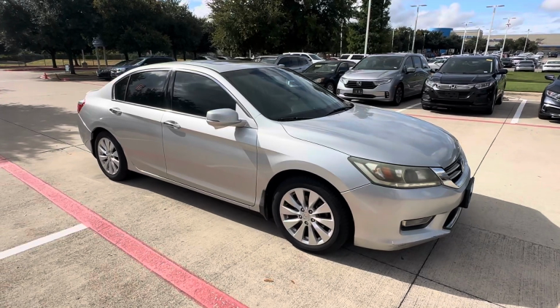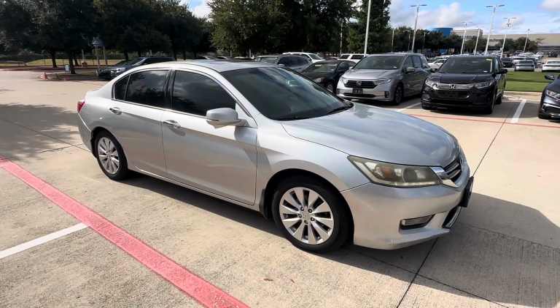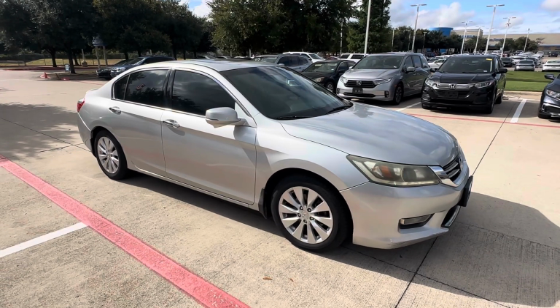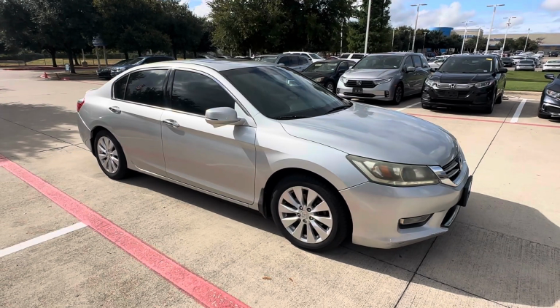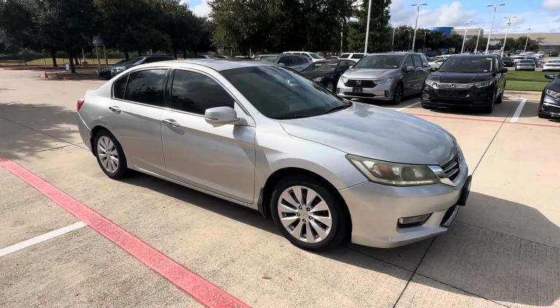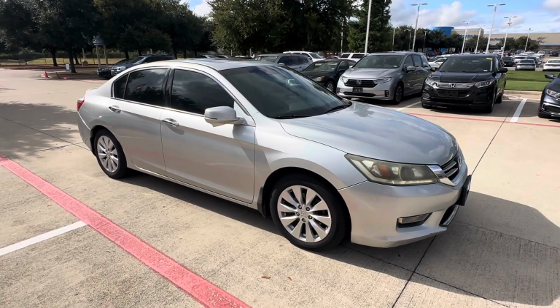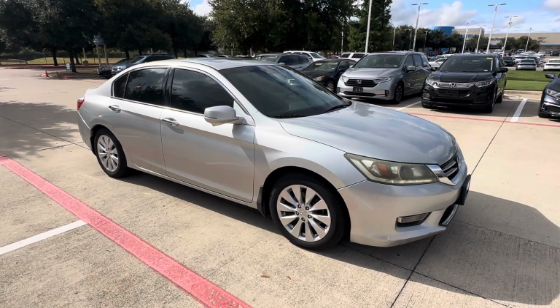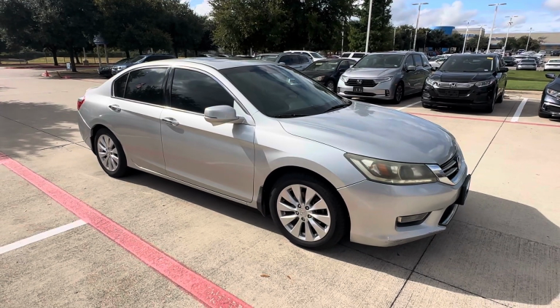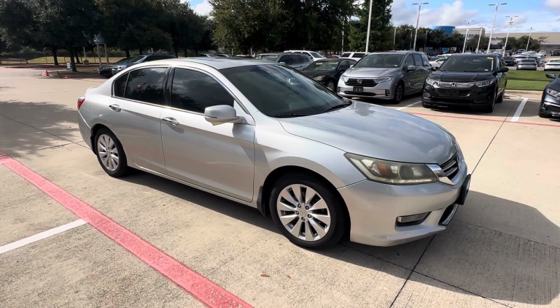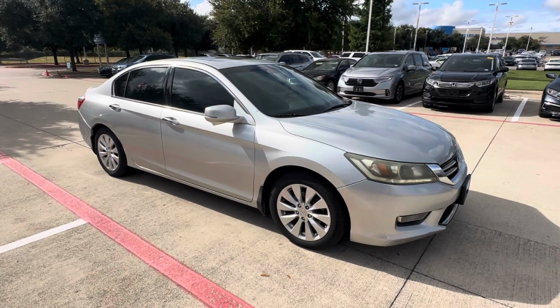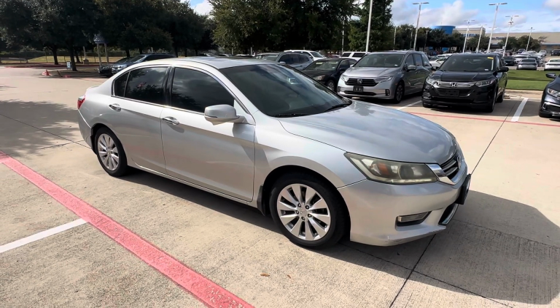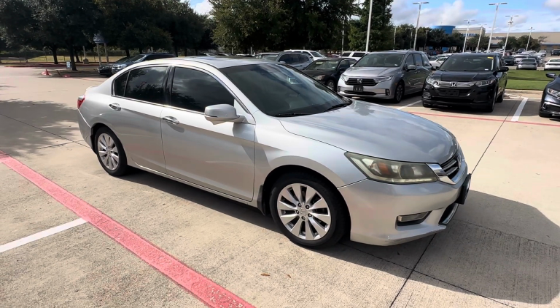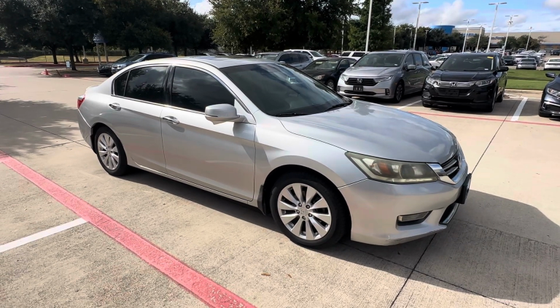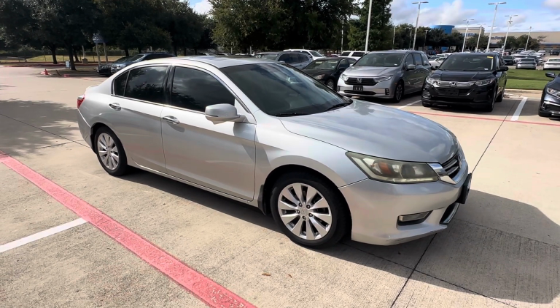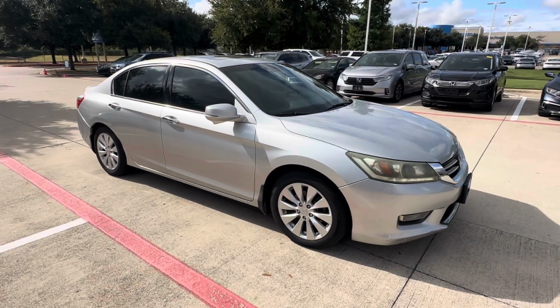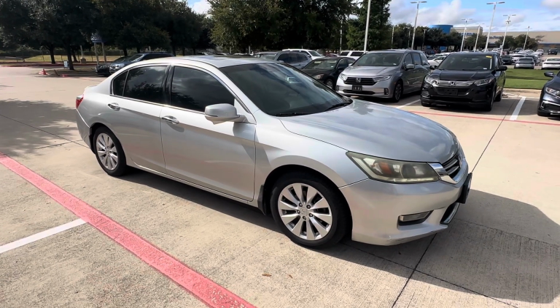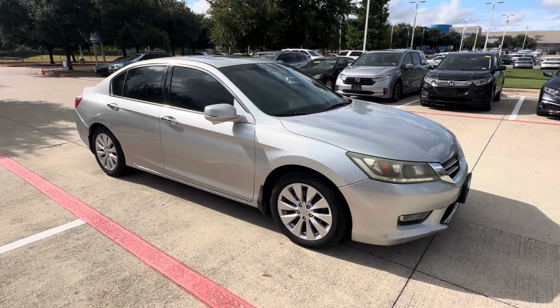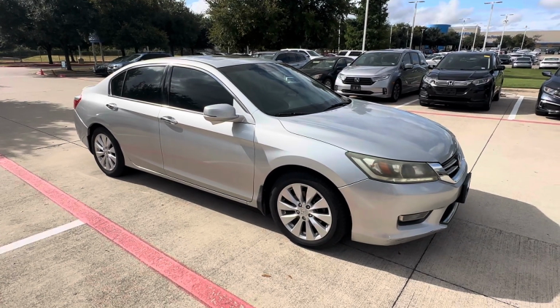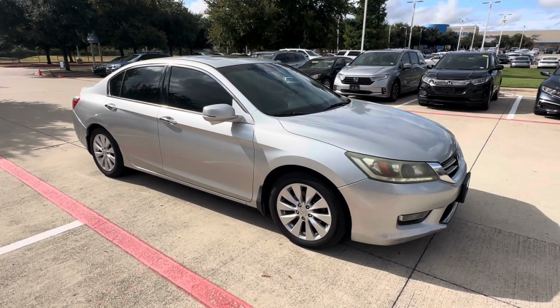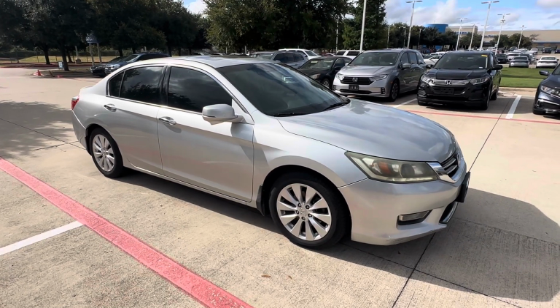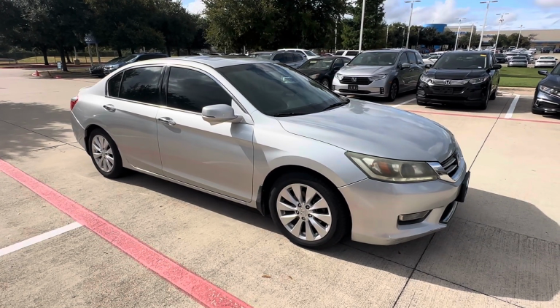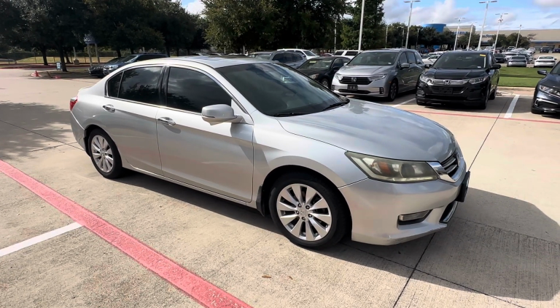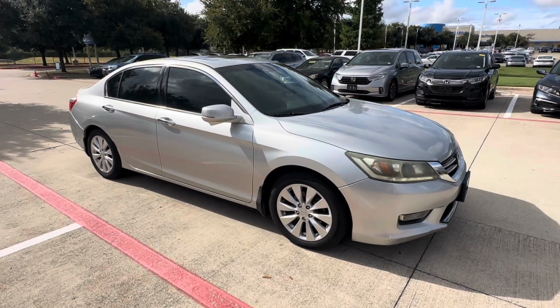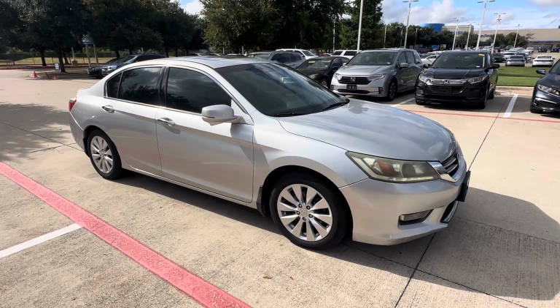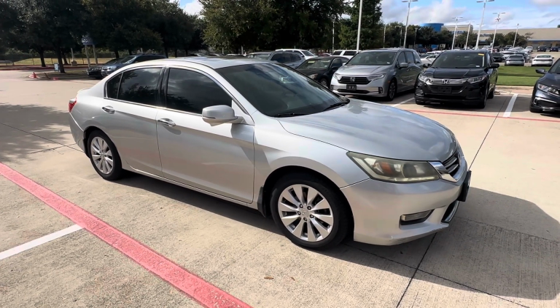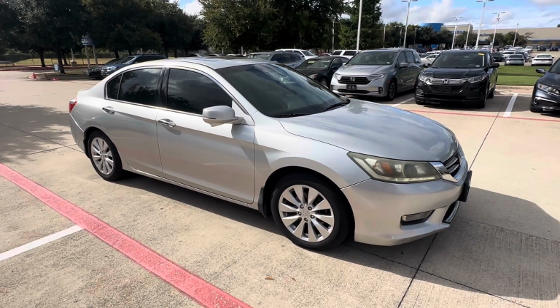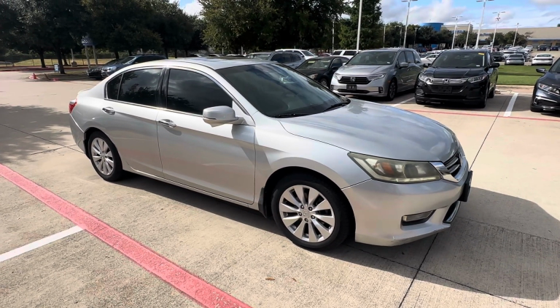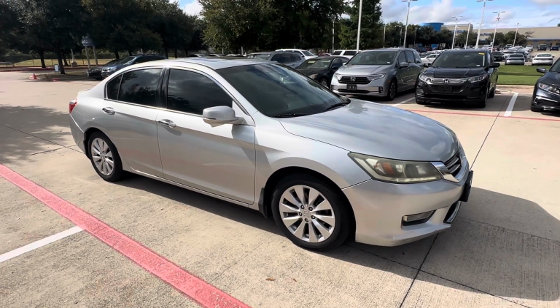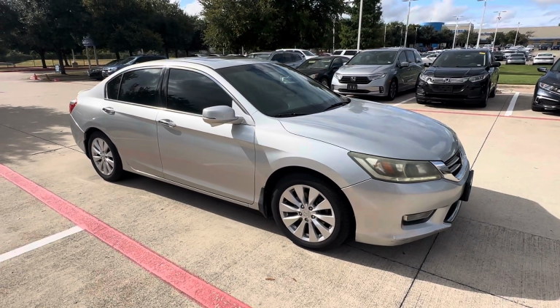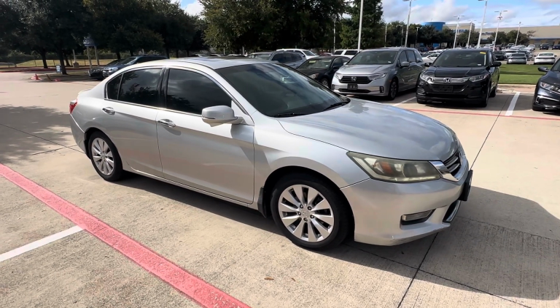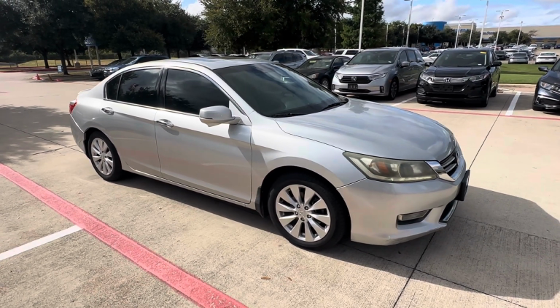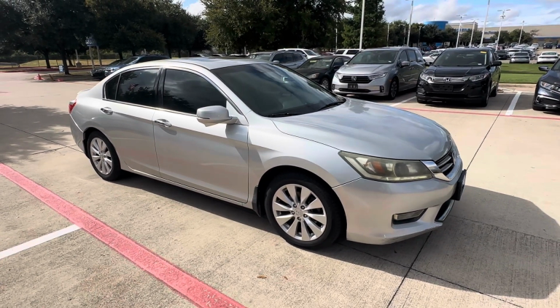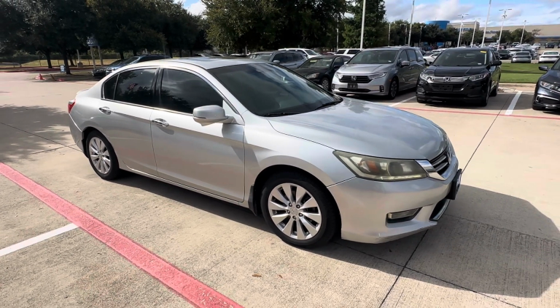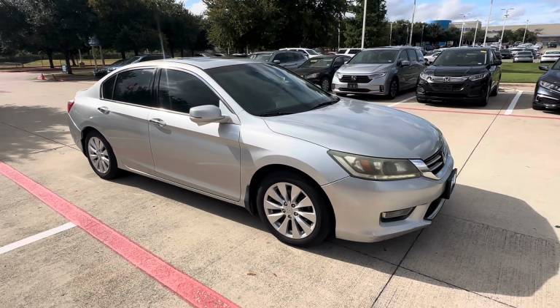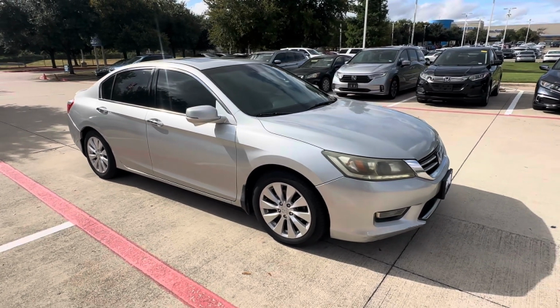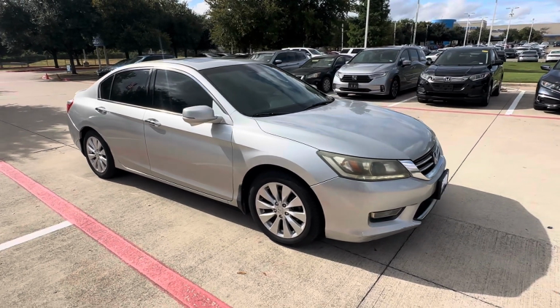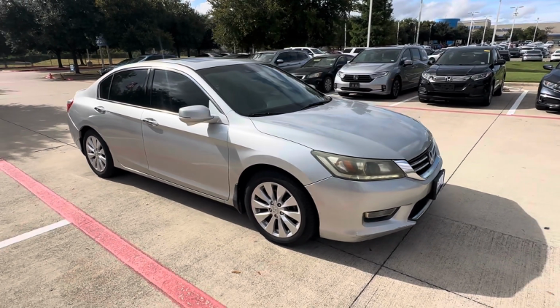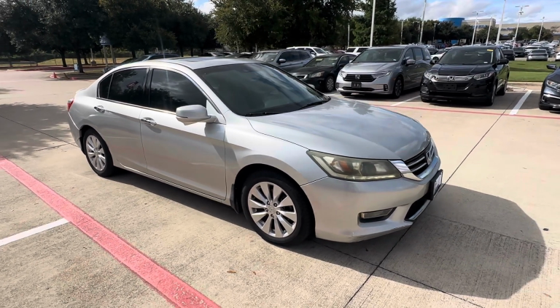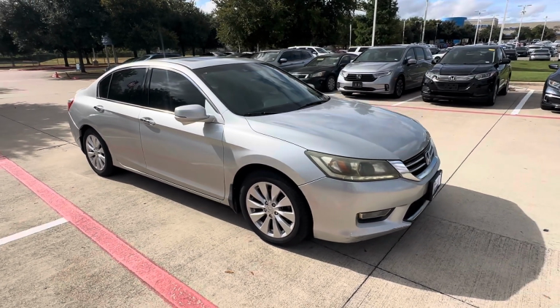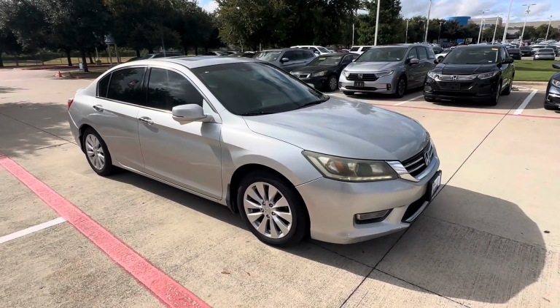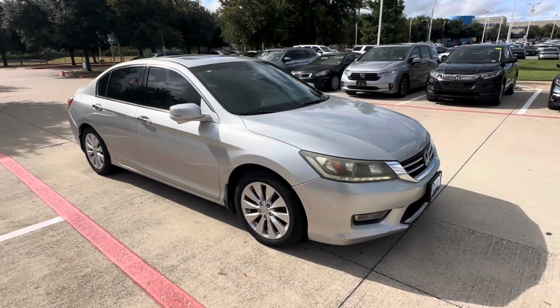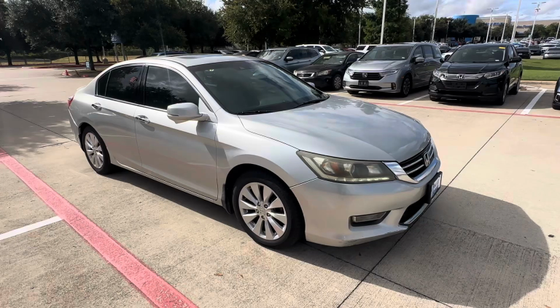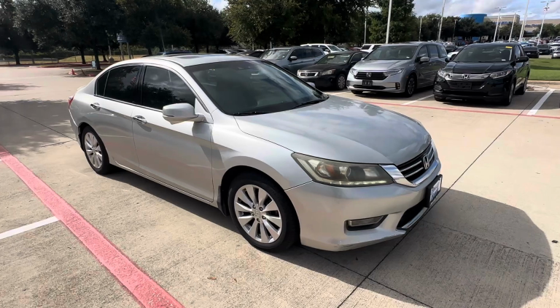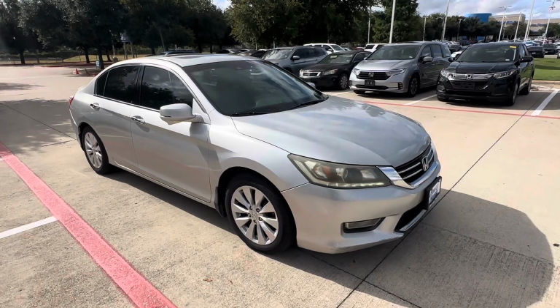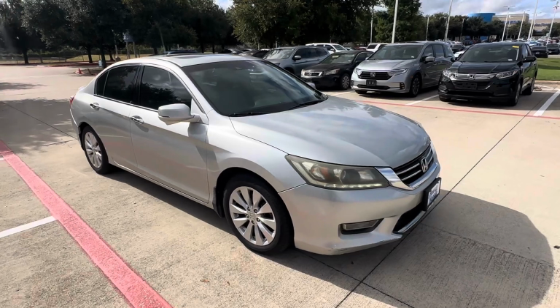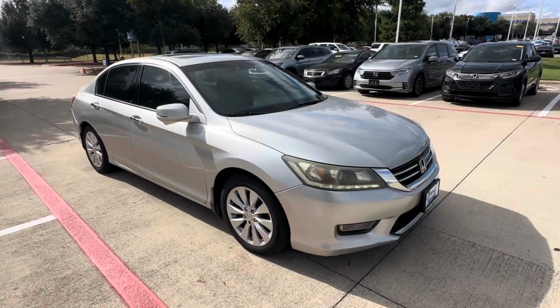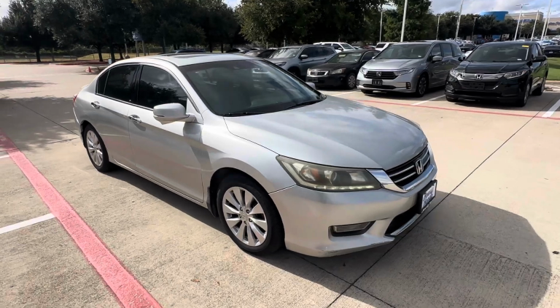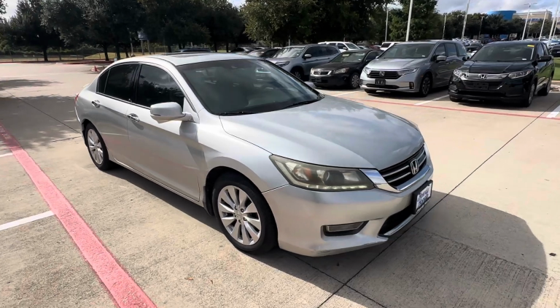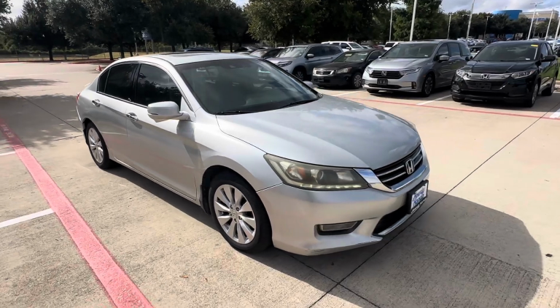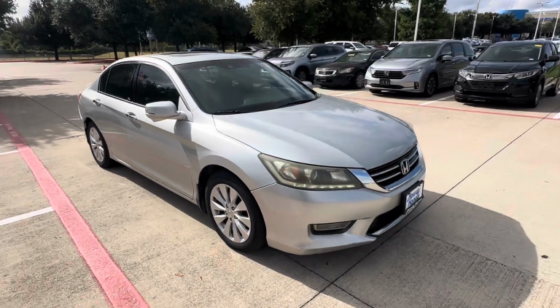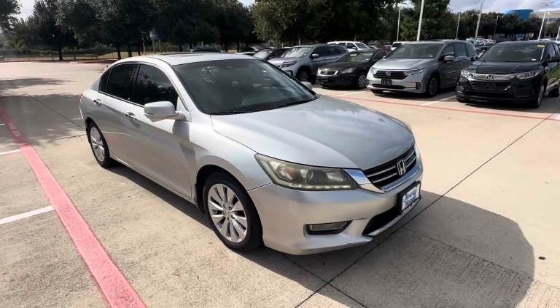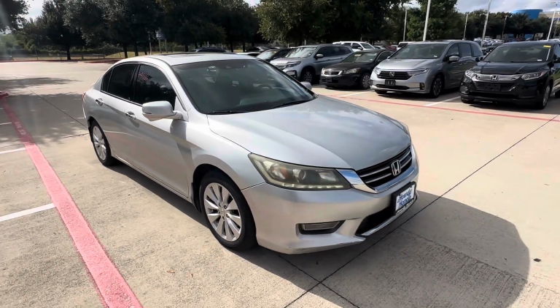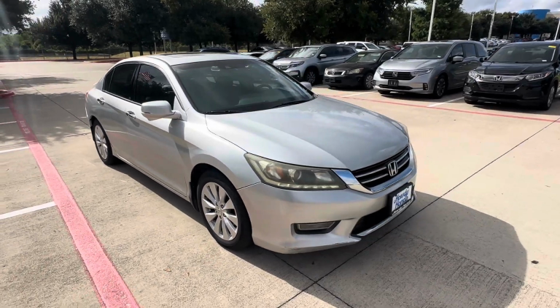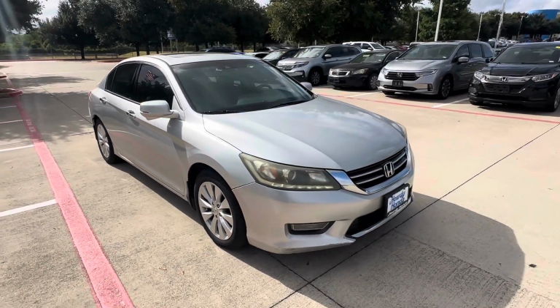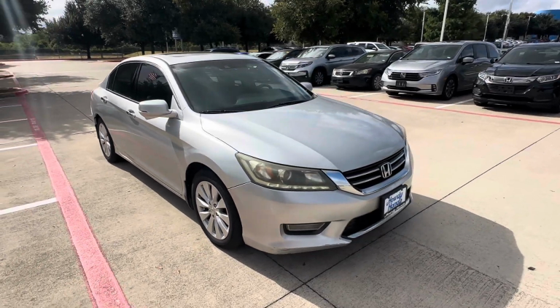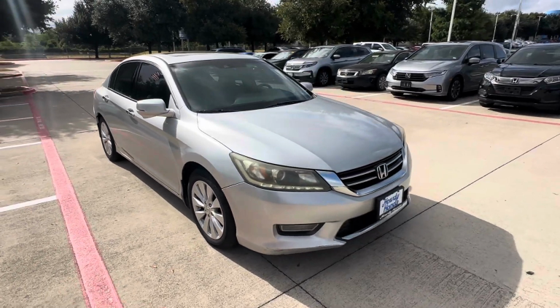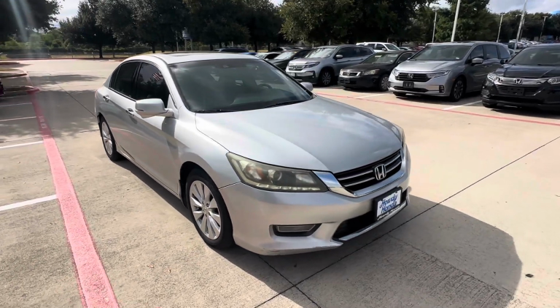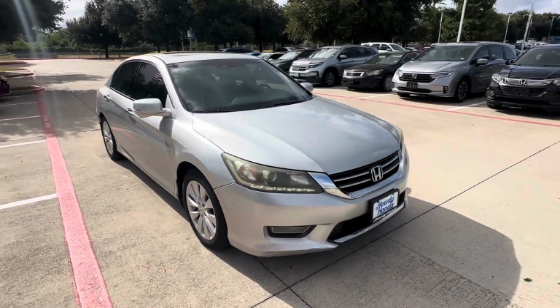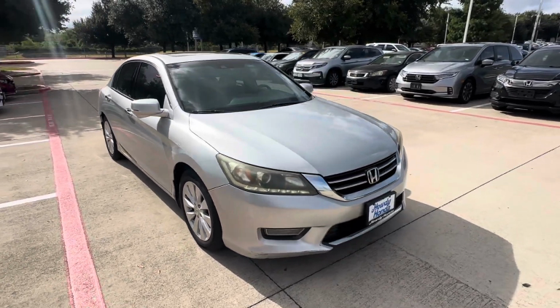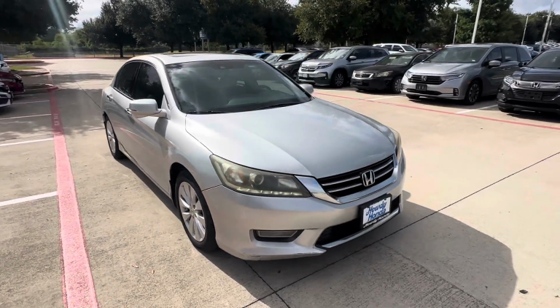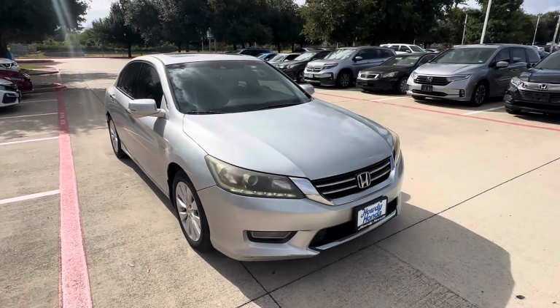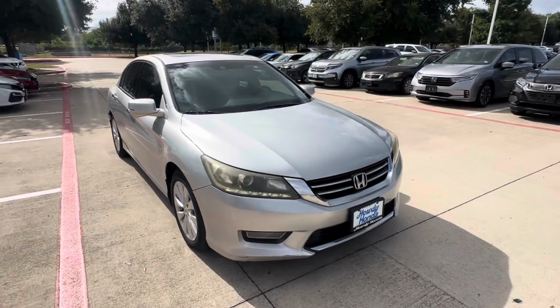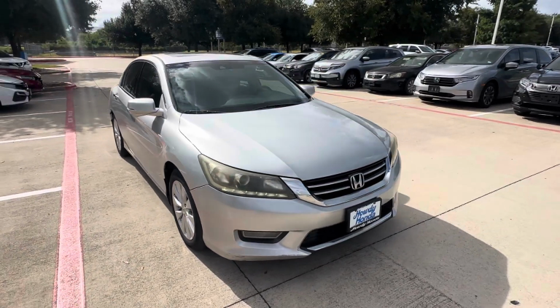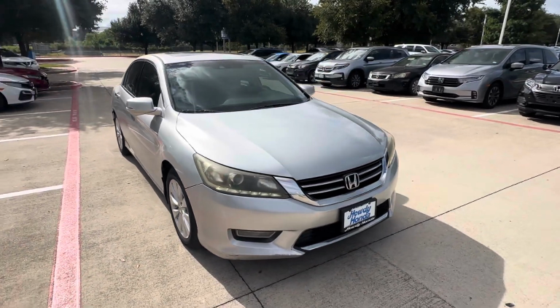Hey, good morning, Richard. My name is JD Hicks. I wanted to come out and confirm that I have the 2013 Honda Accord that you inquired about.